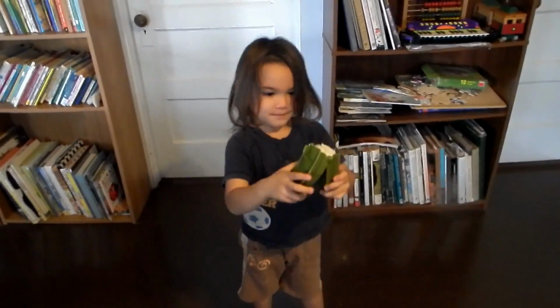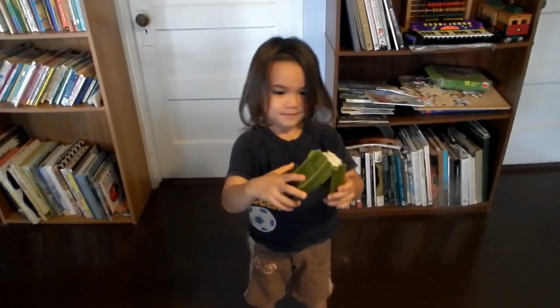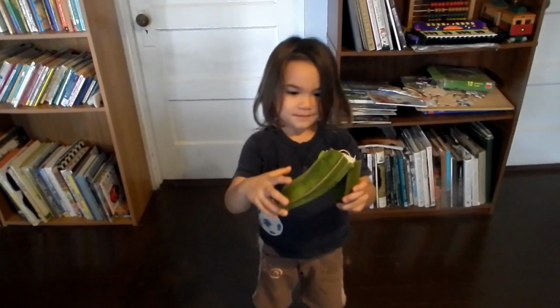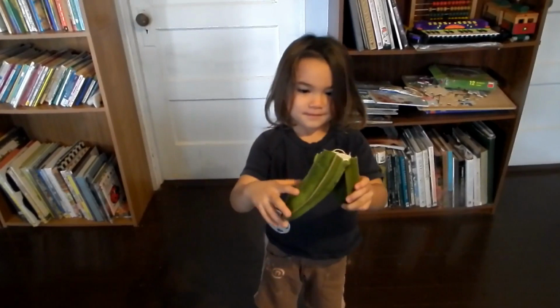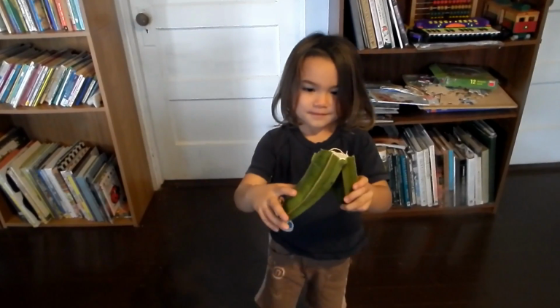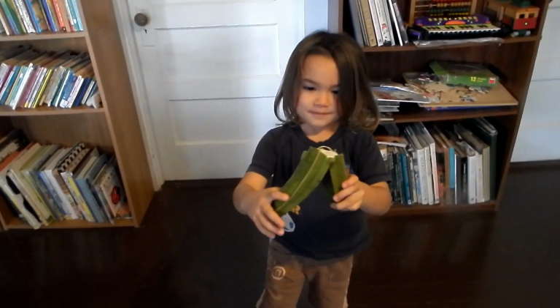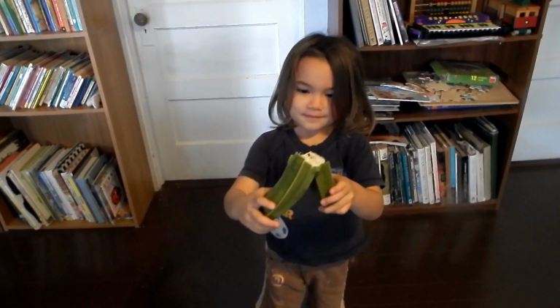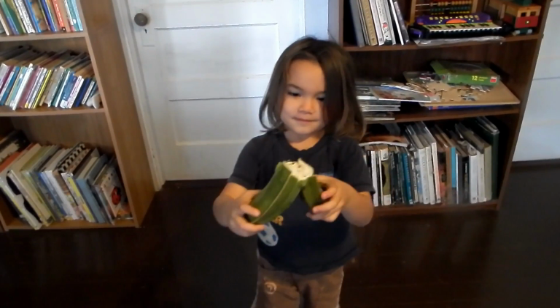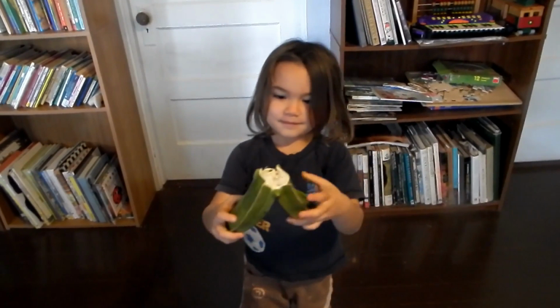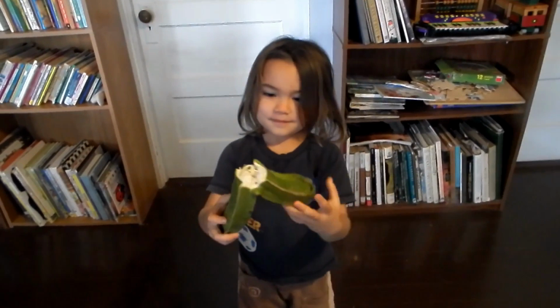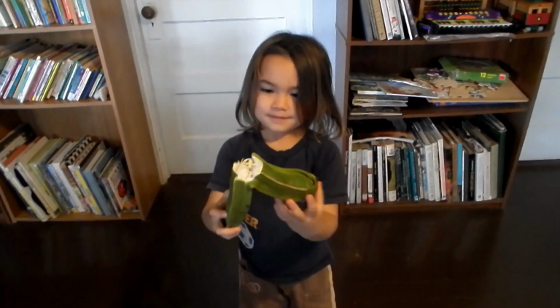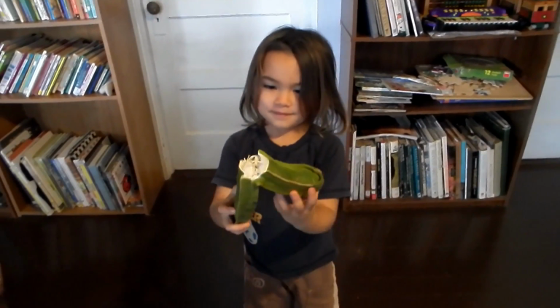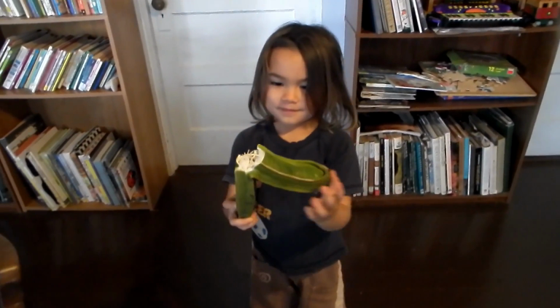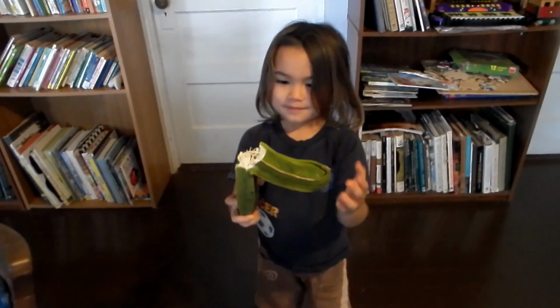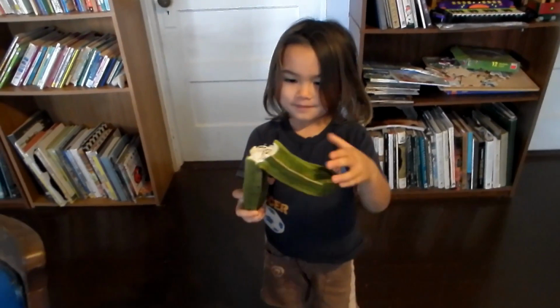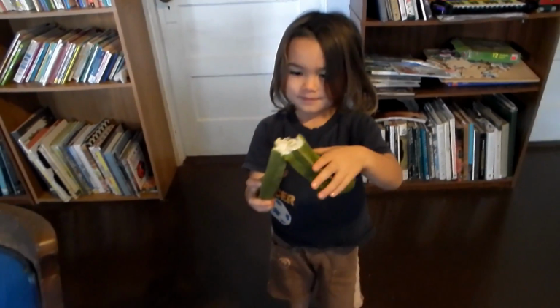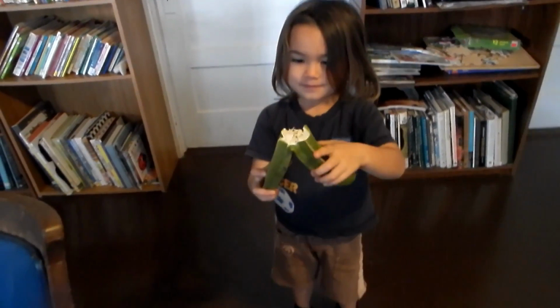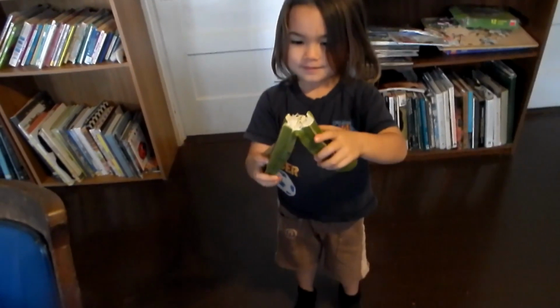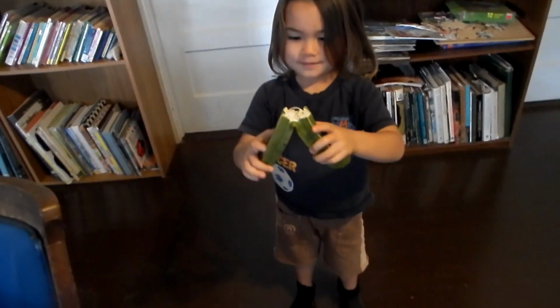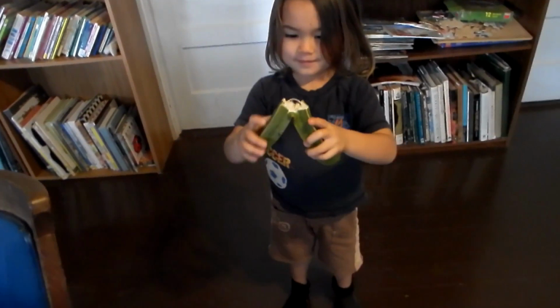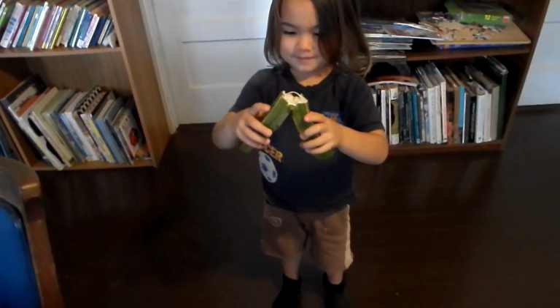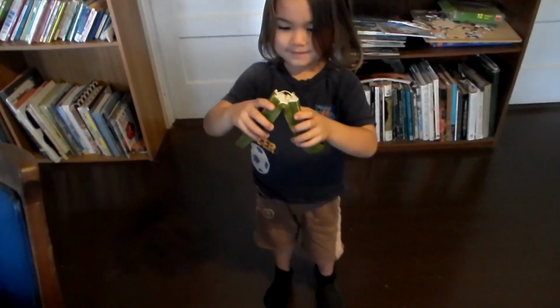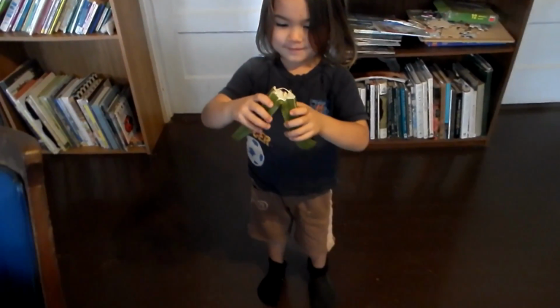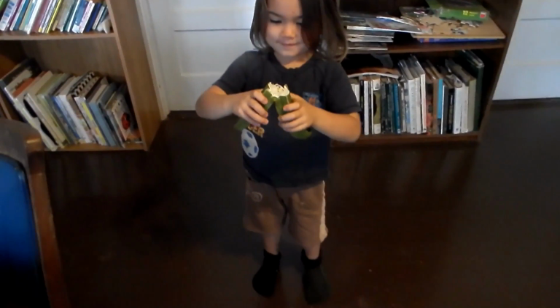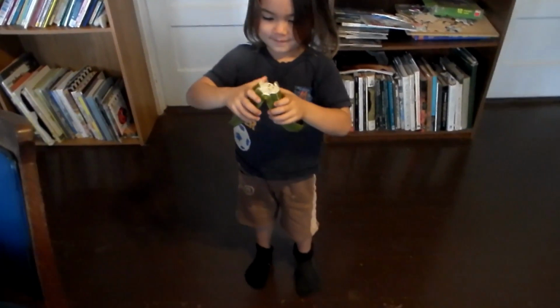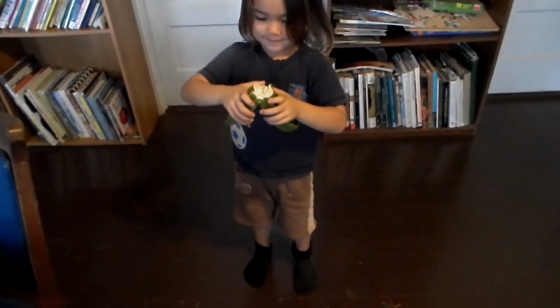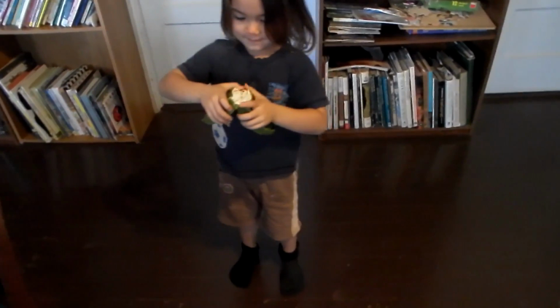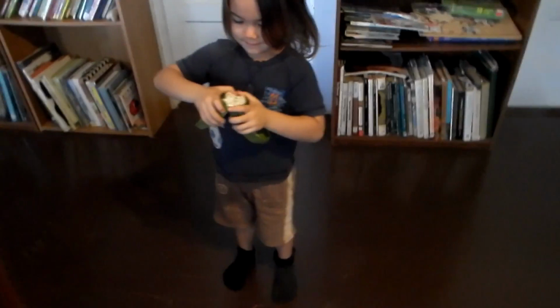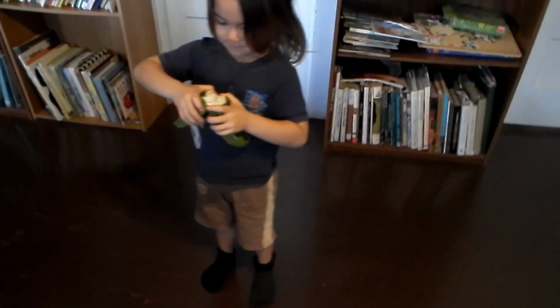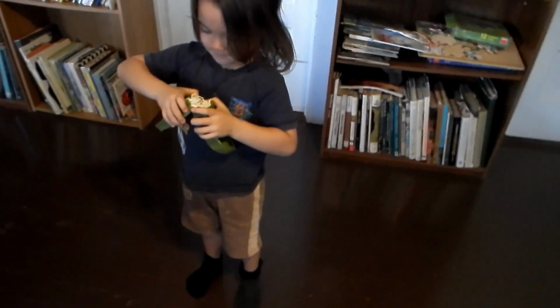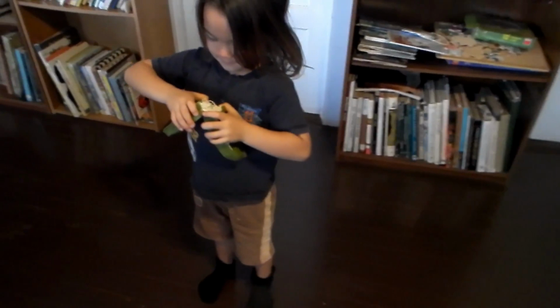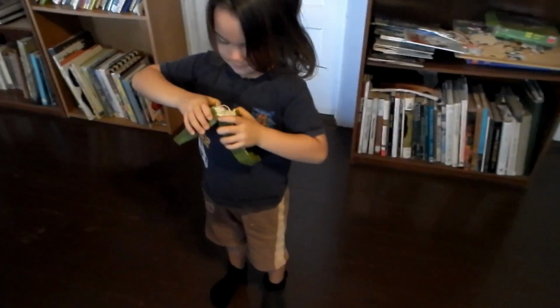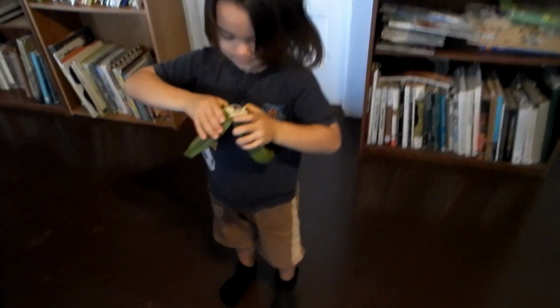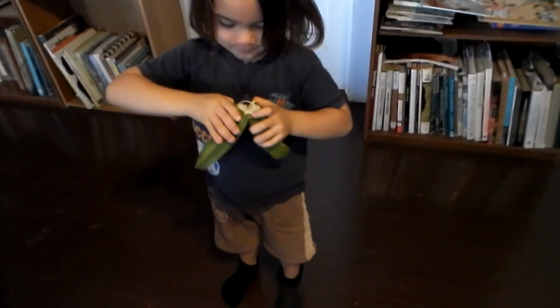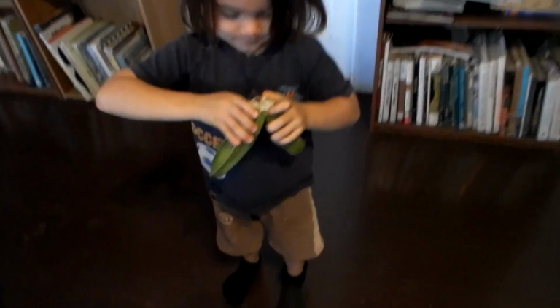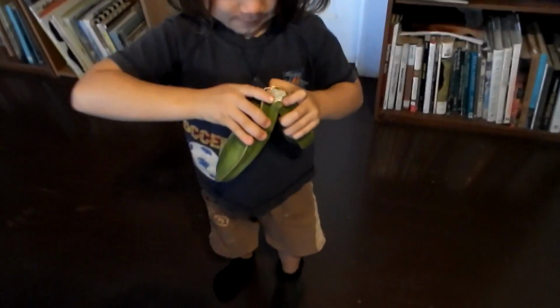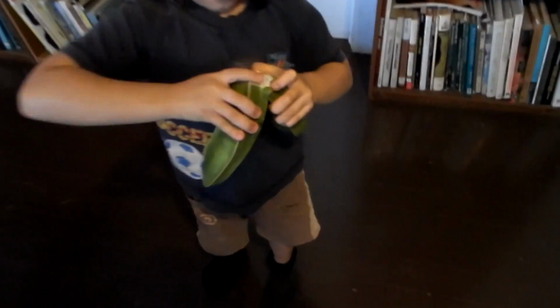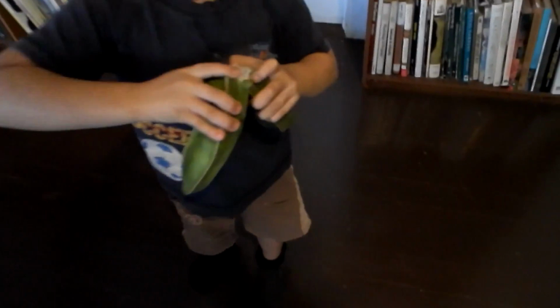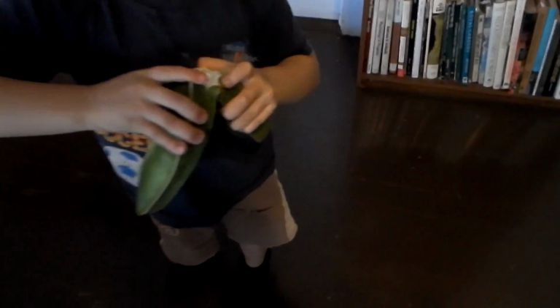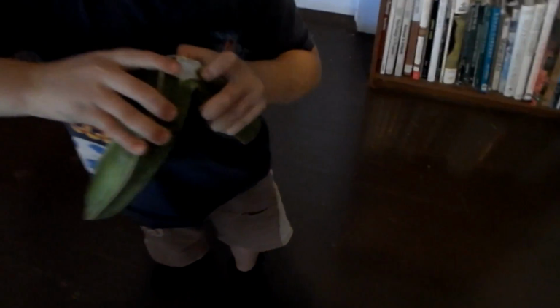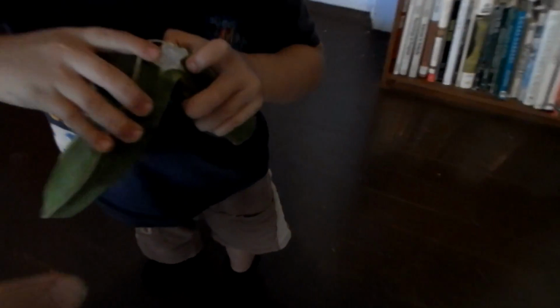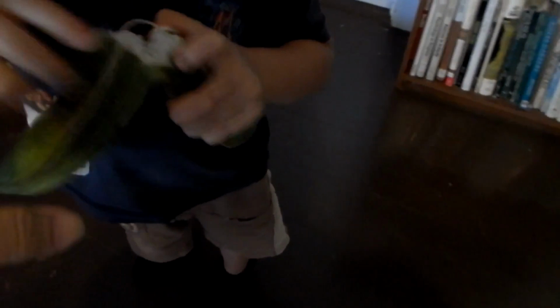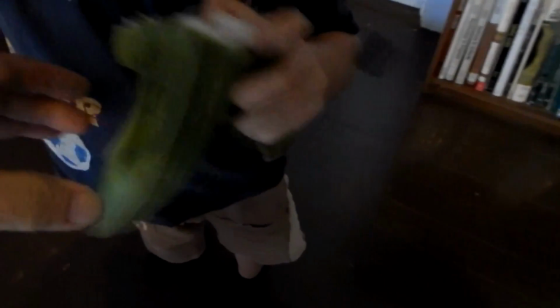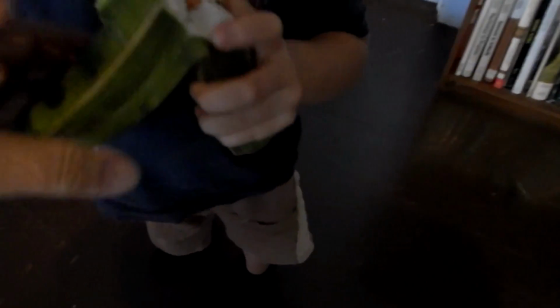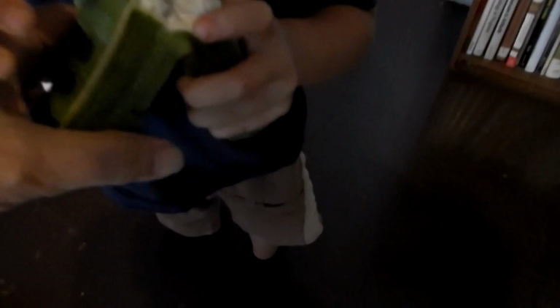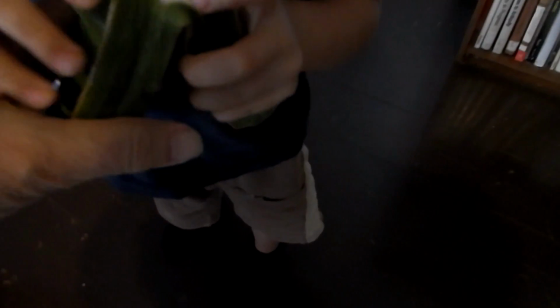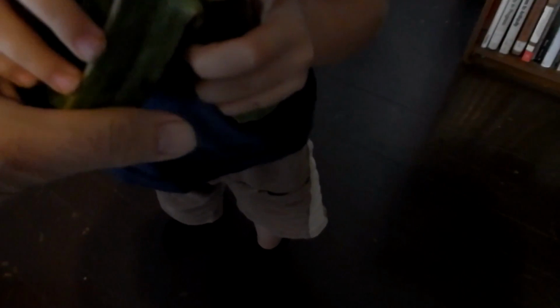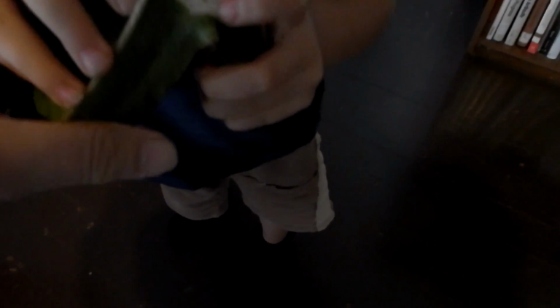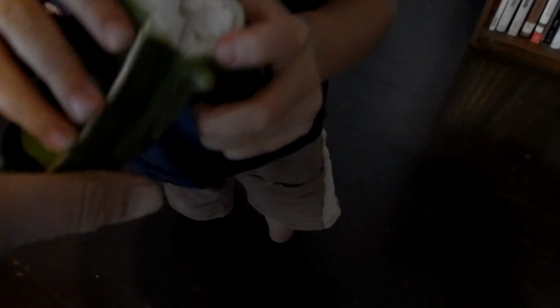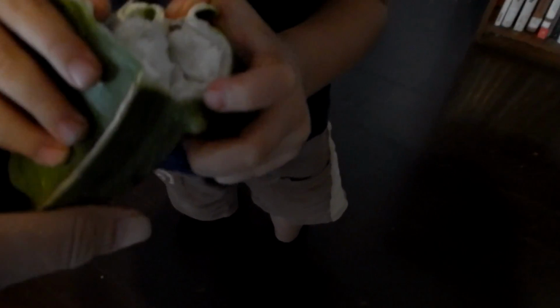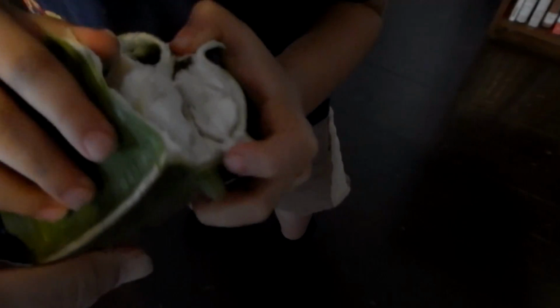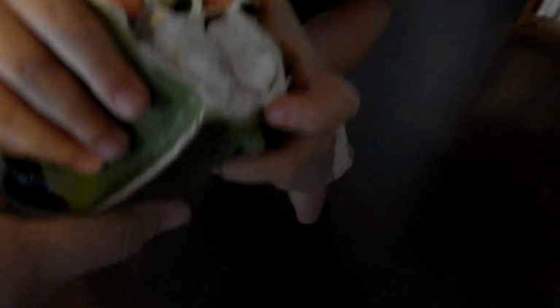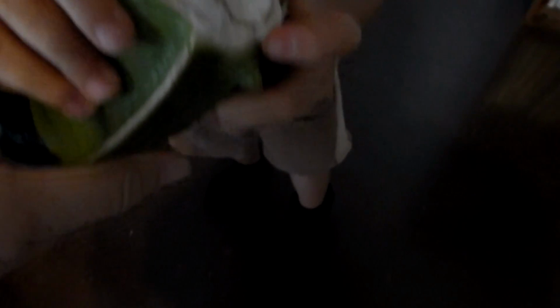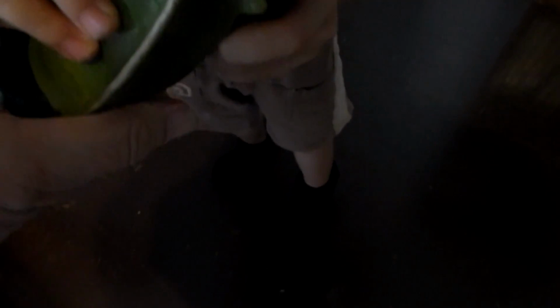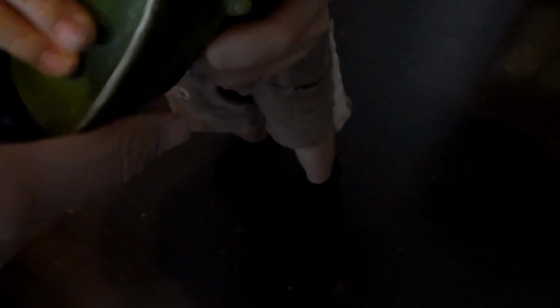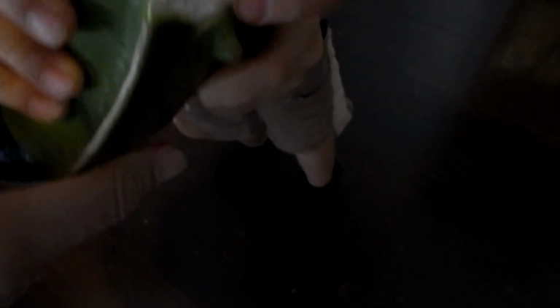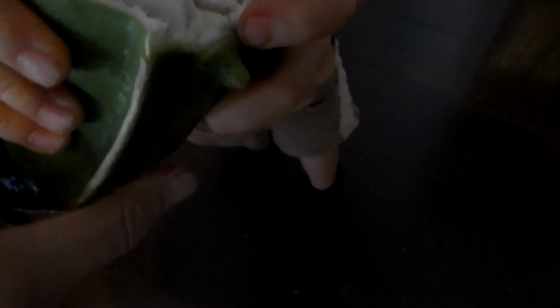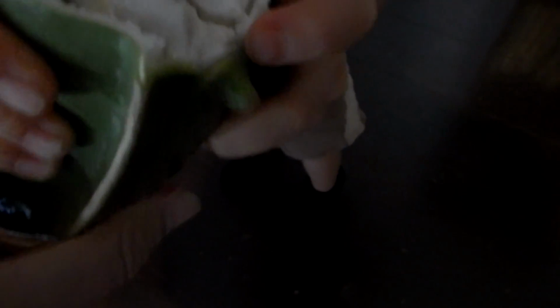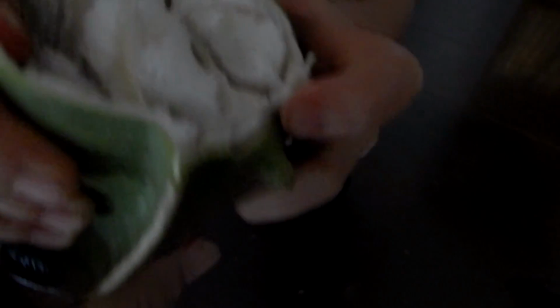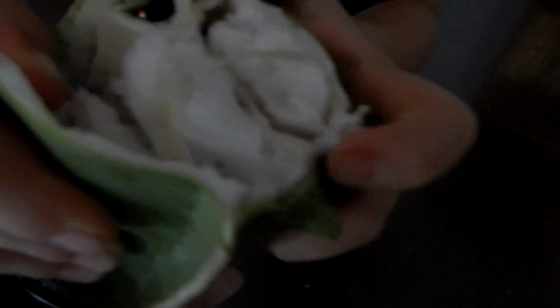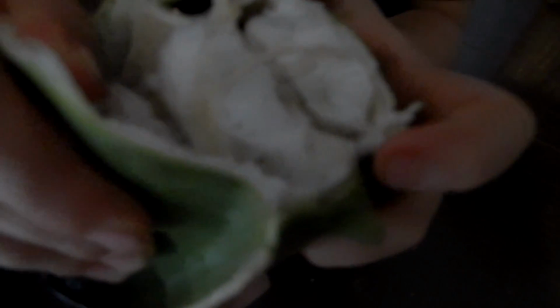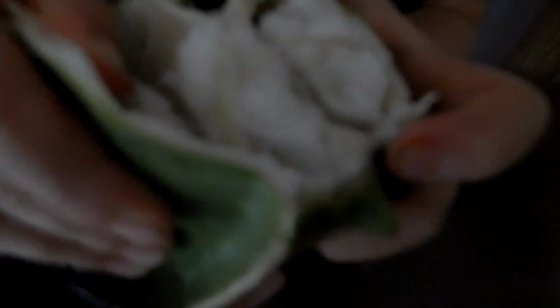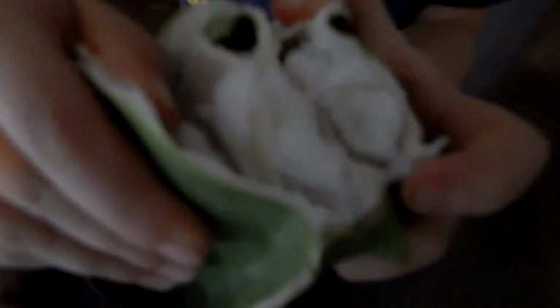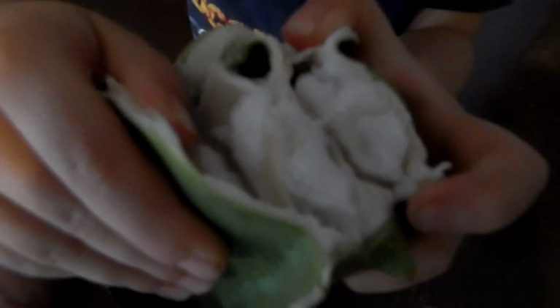All right, you did it! So let me show you. Ha ha — a seed flew out!